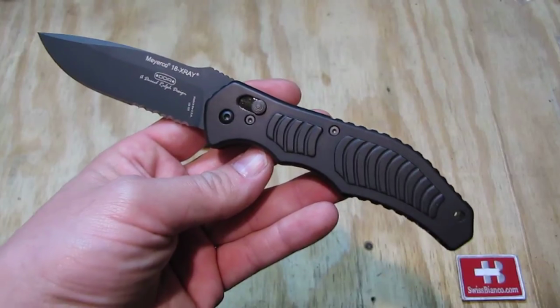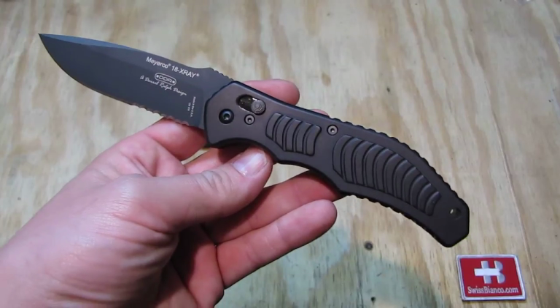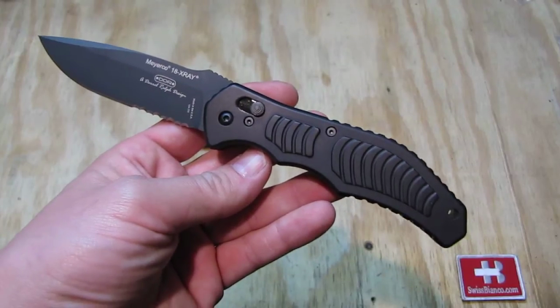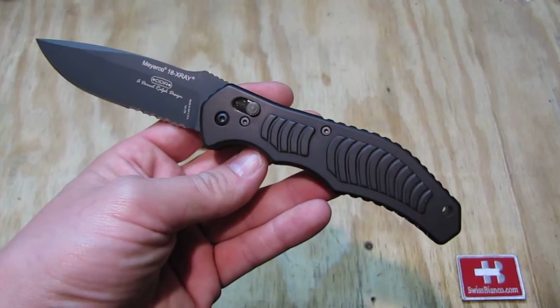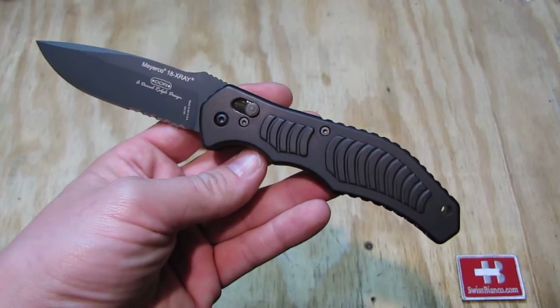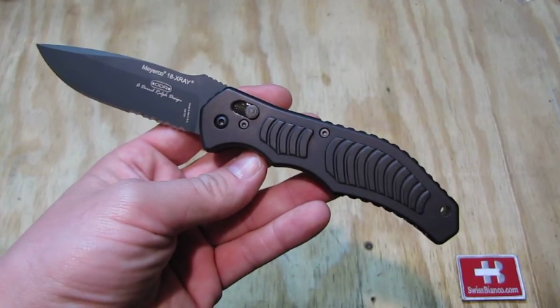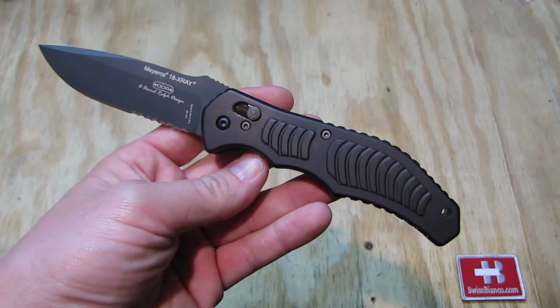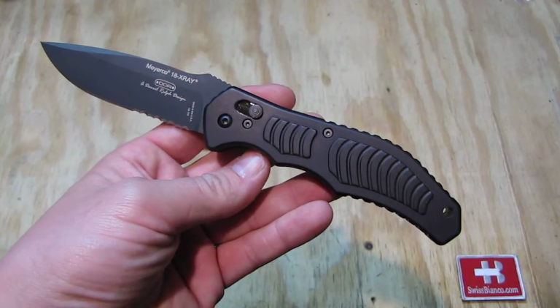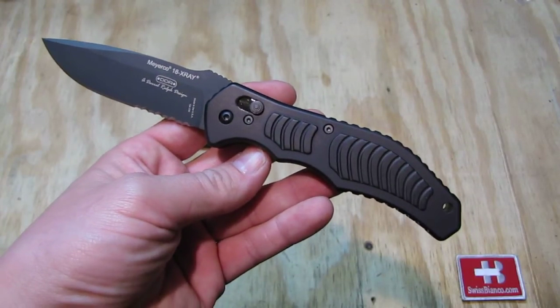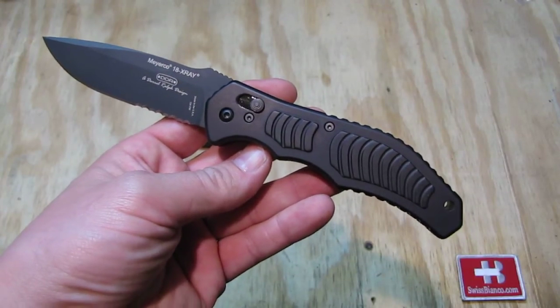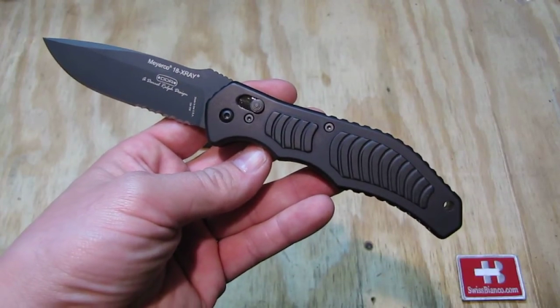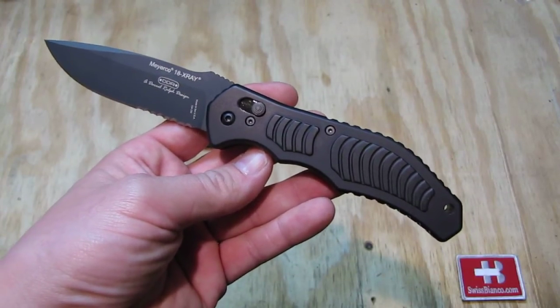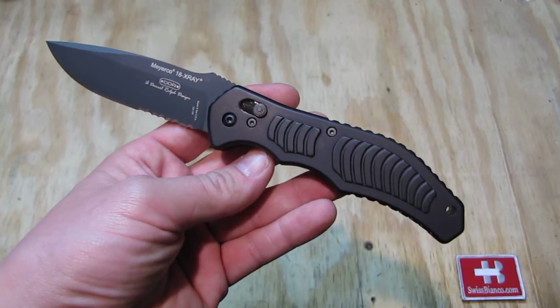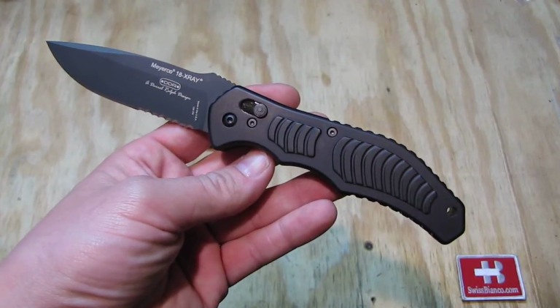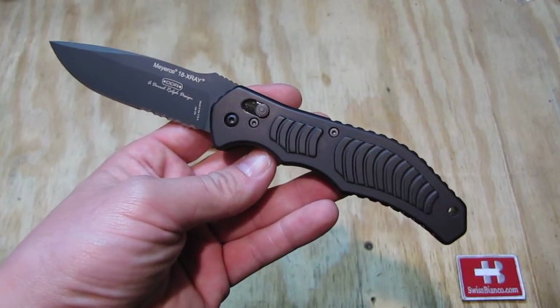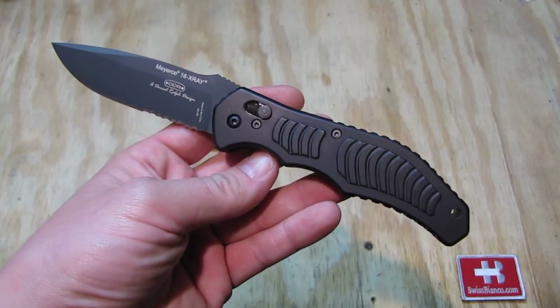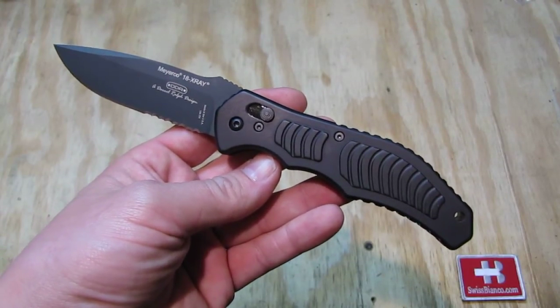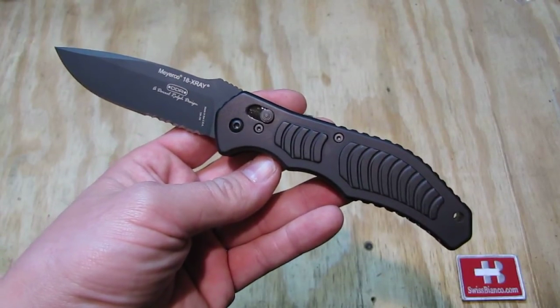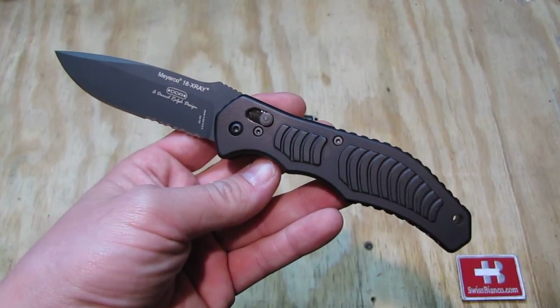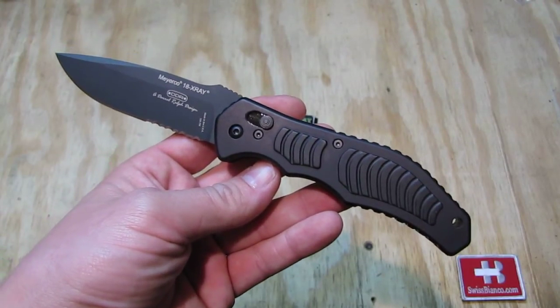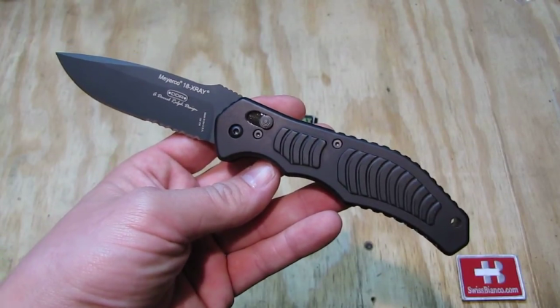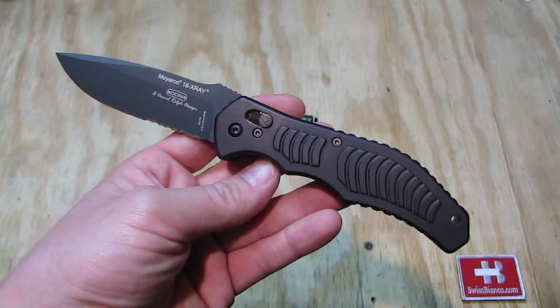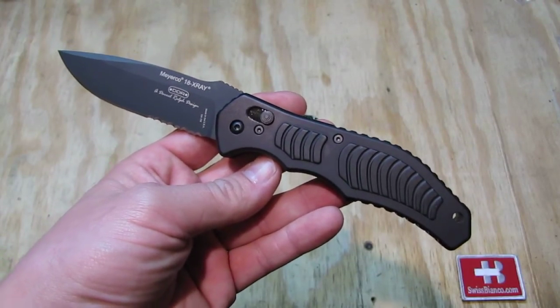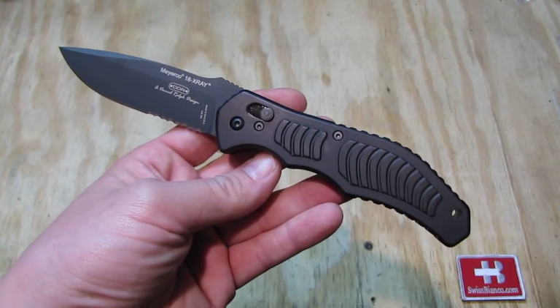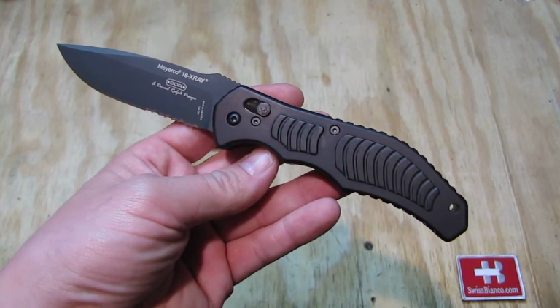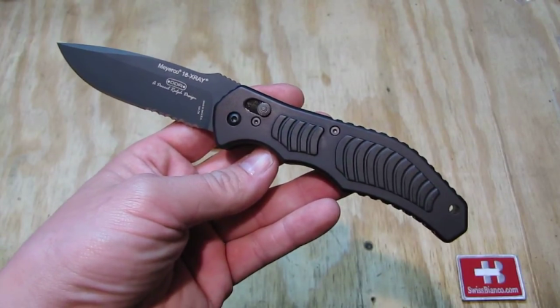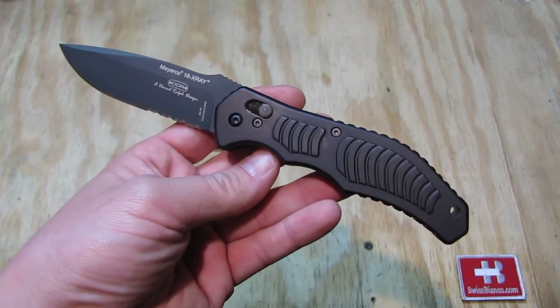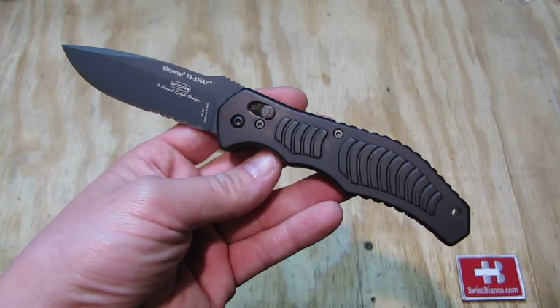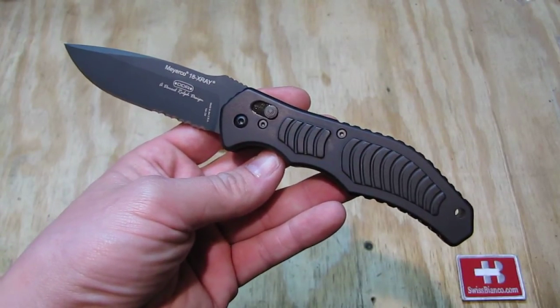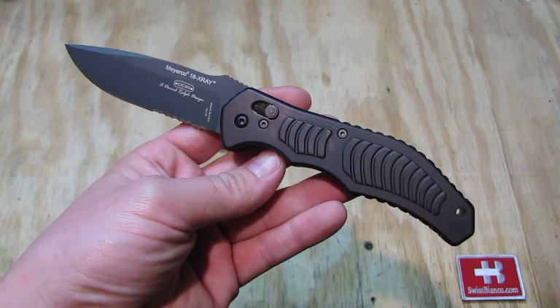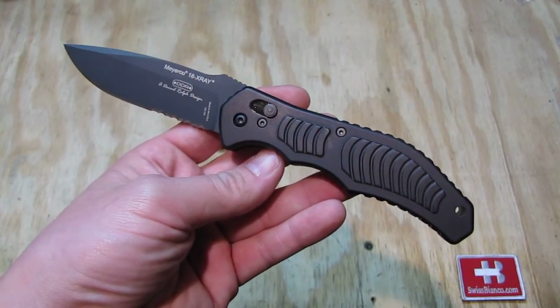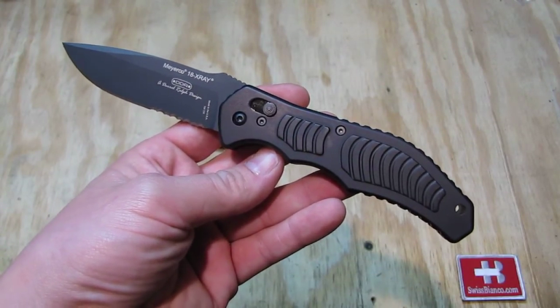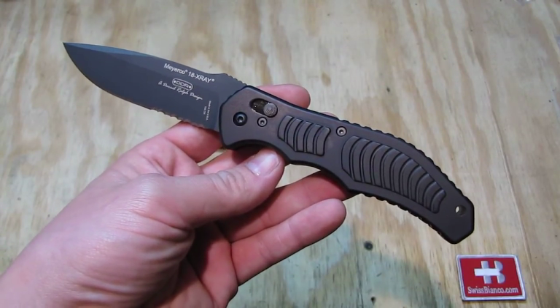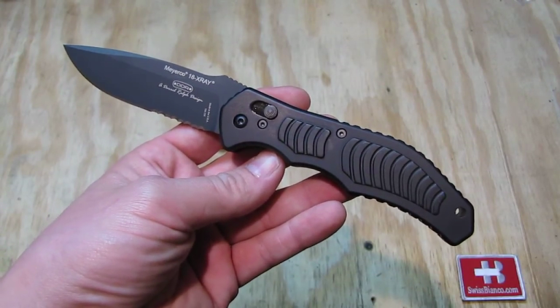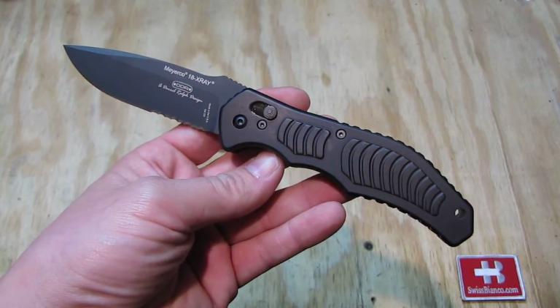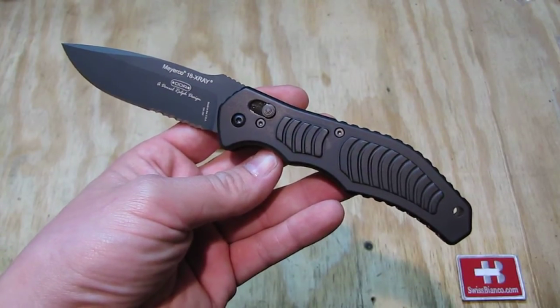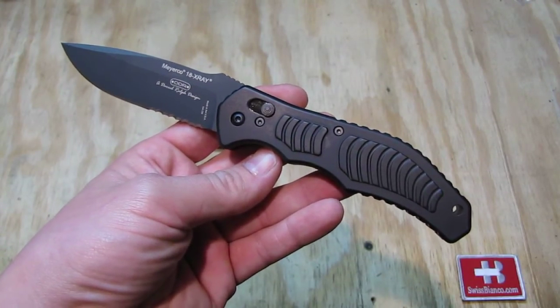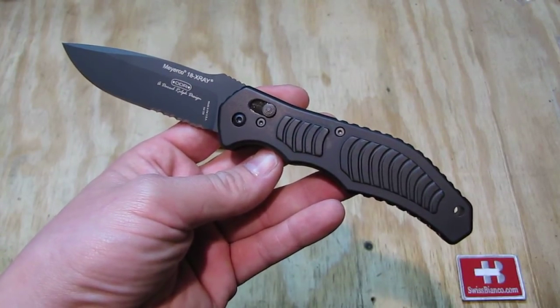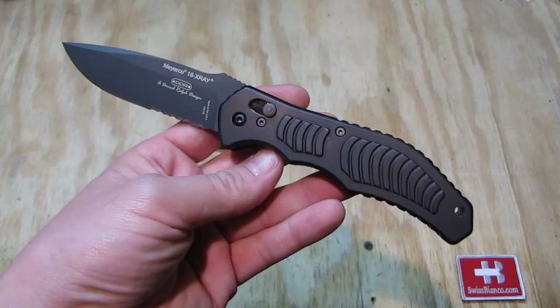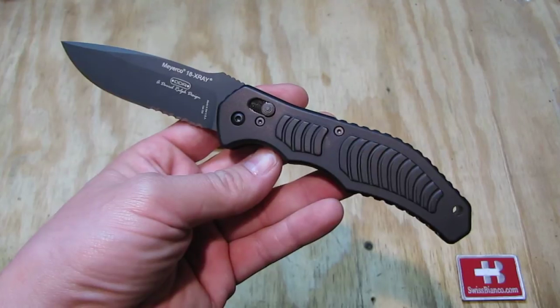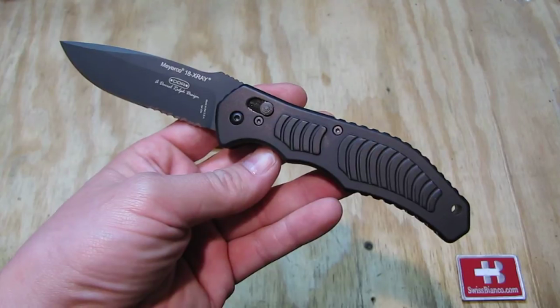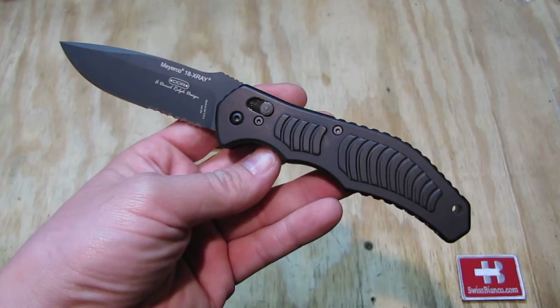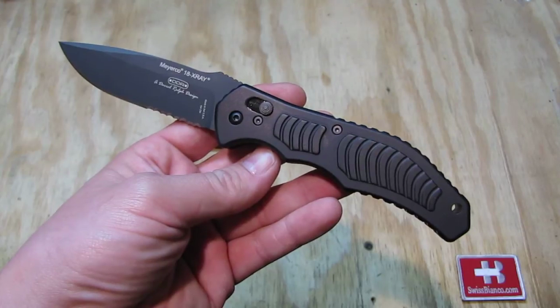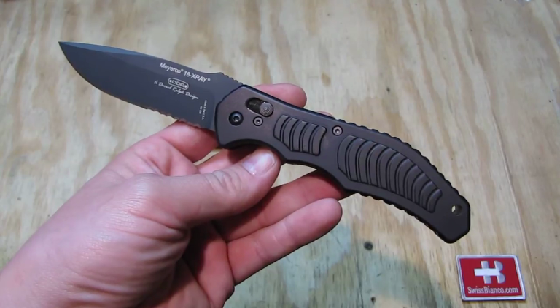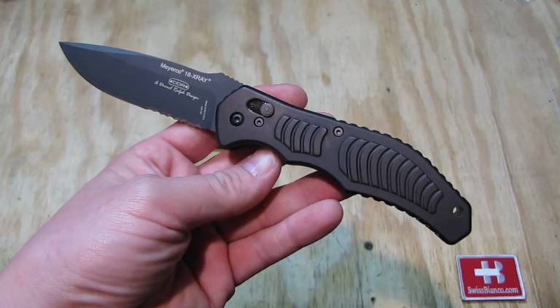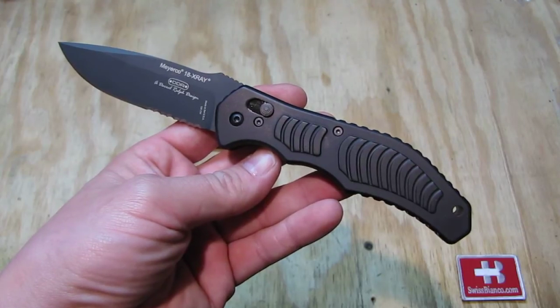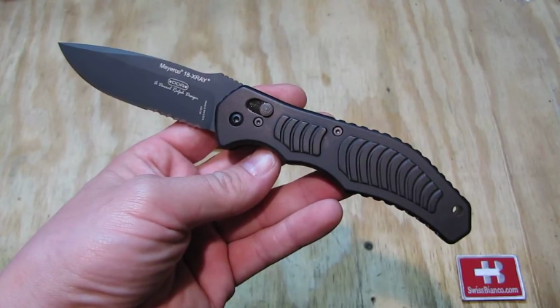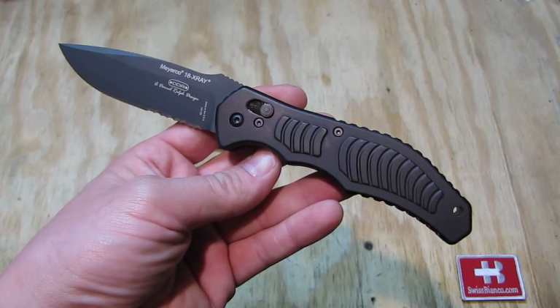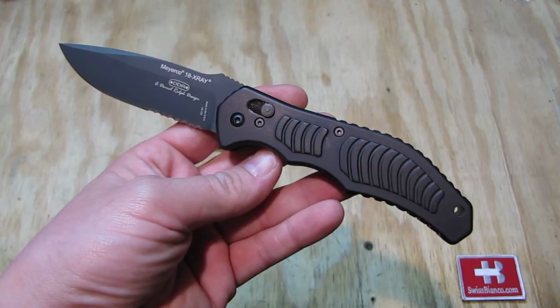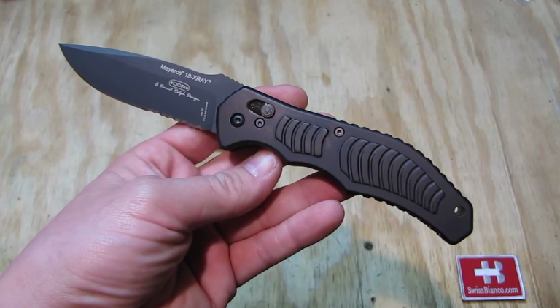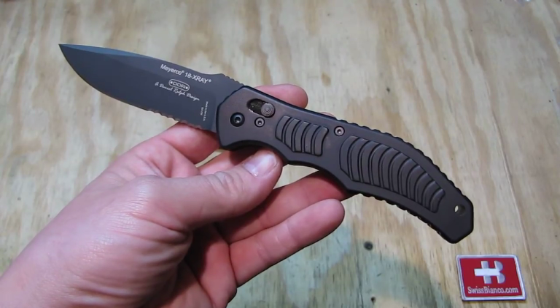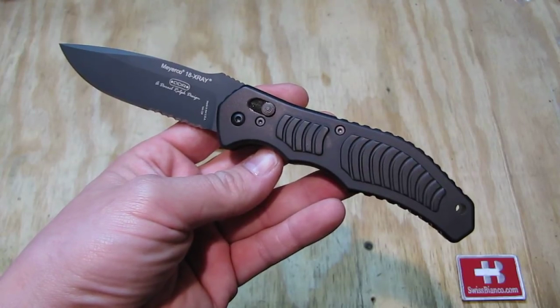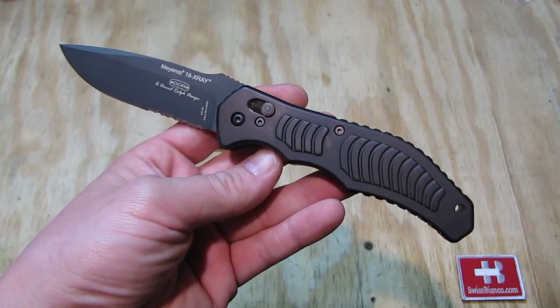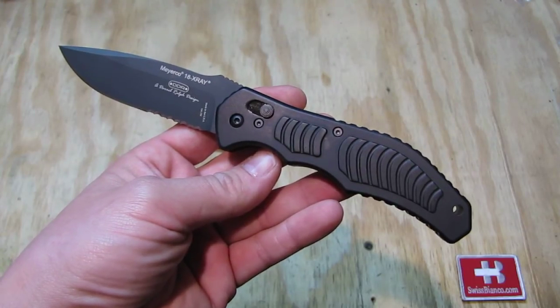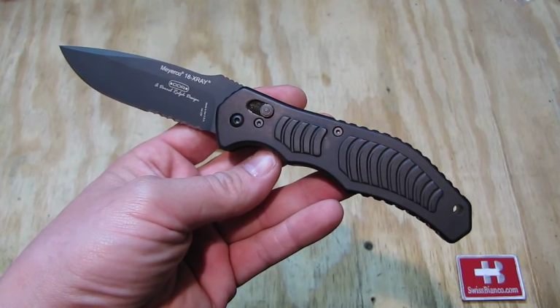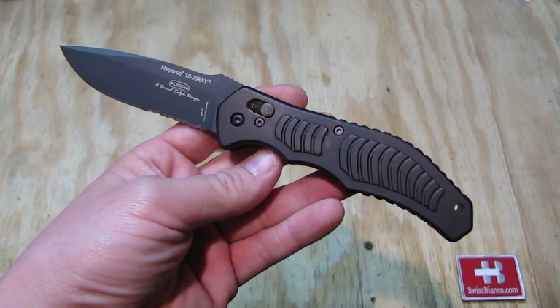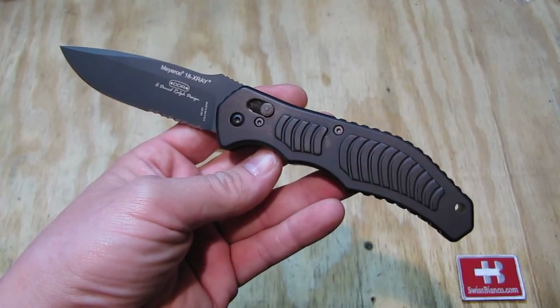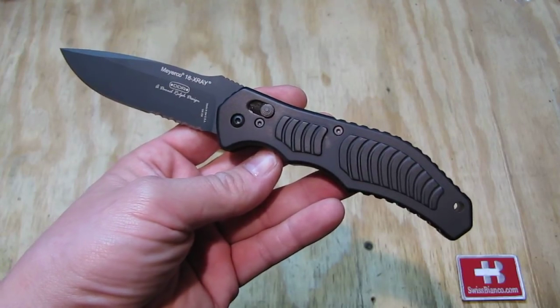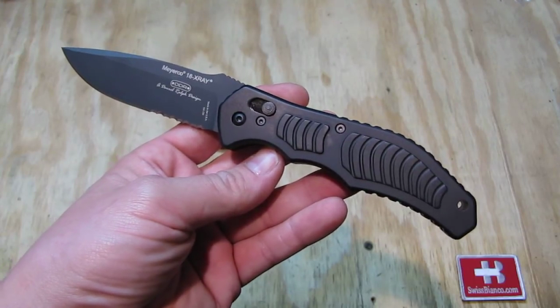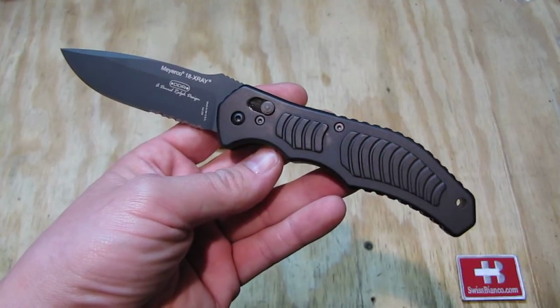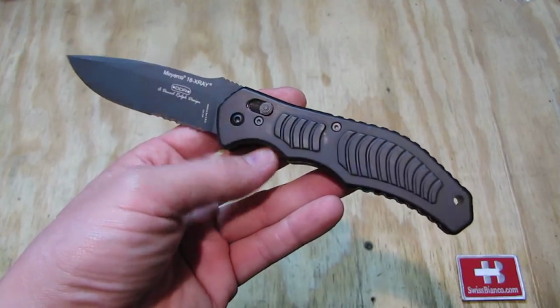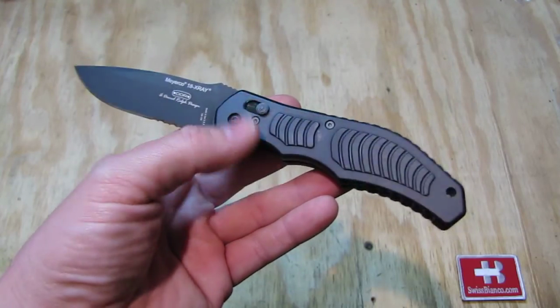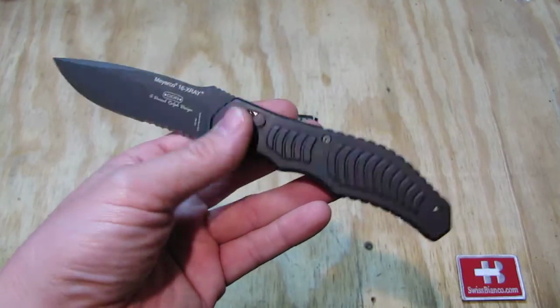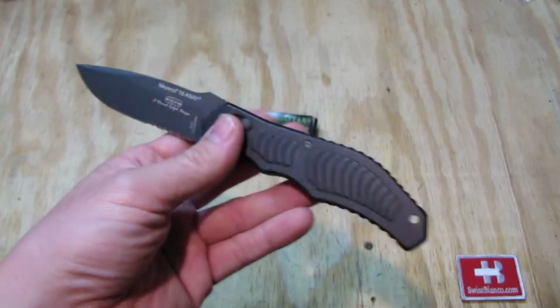Hello, my name is Swiss Bianco. In this video I will talk about the Meyerco 18 X-ray switchblade.